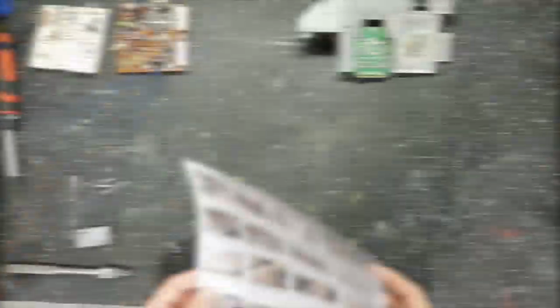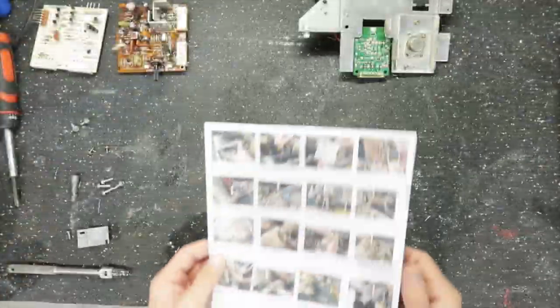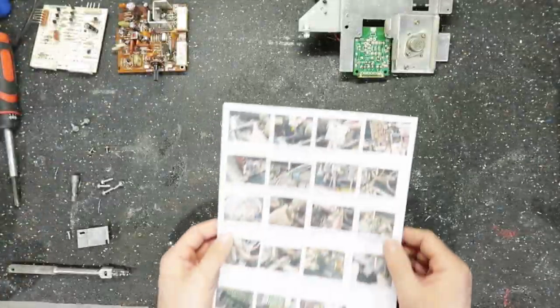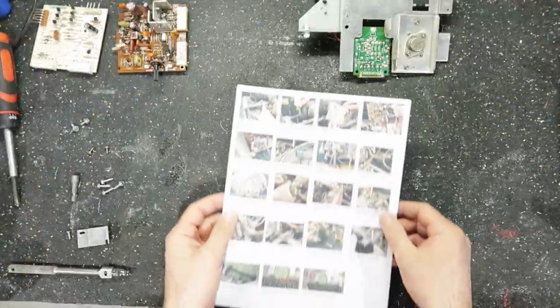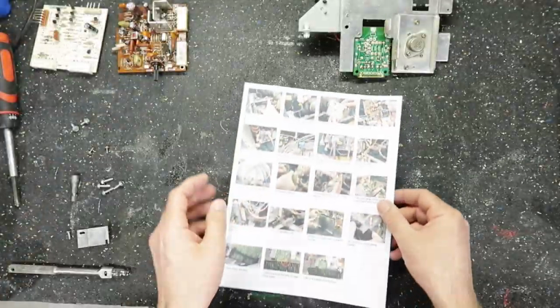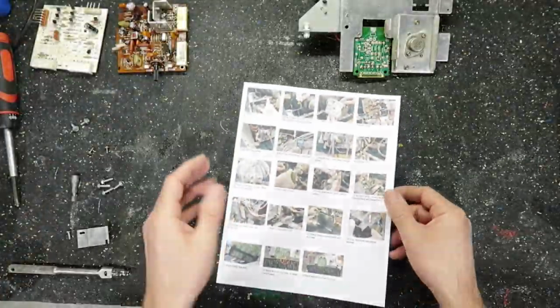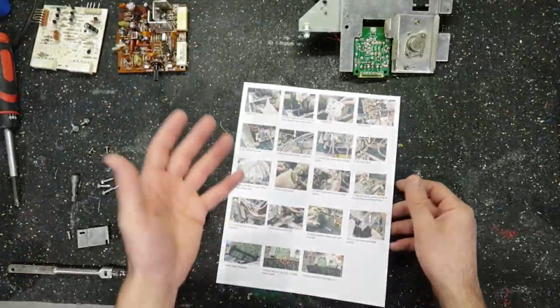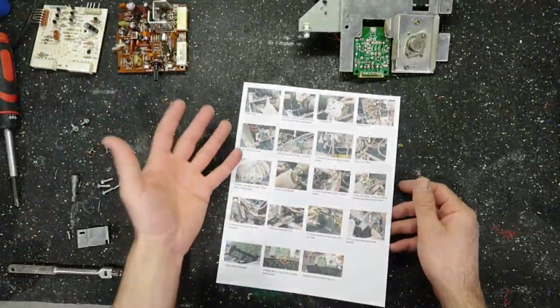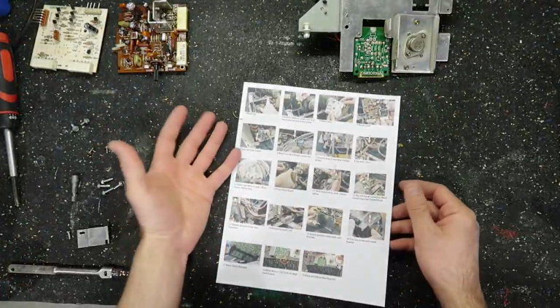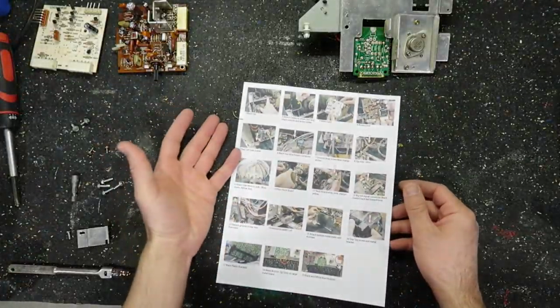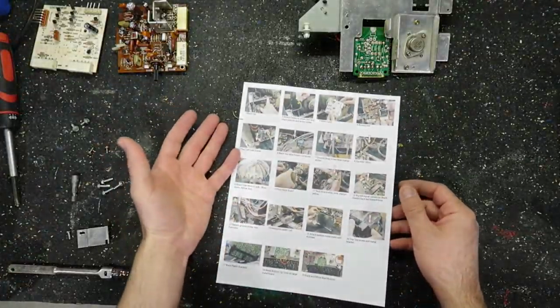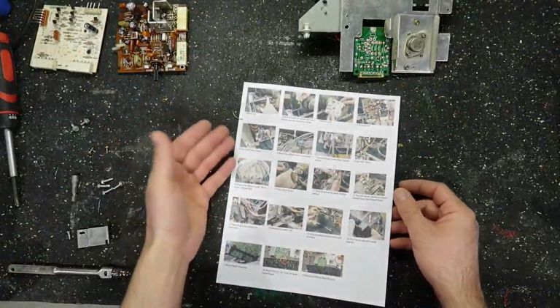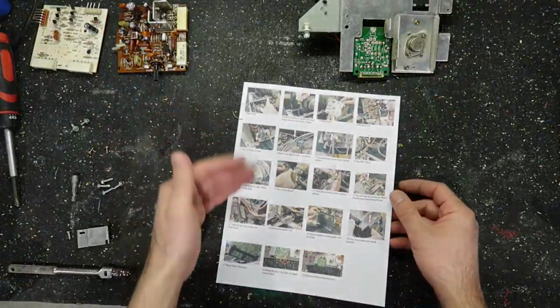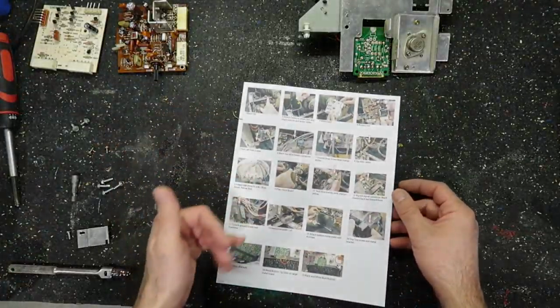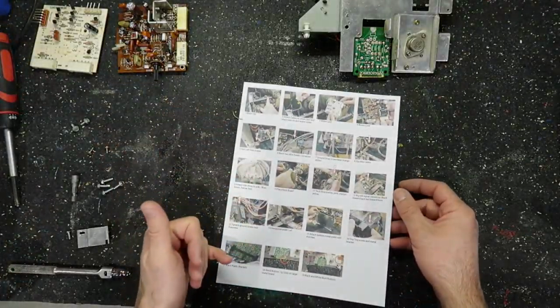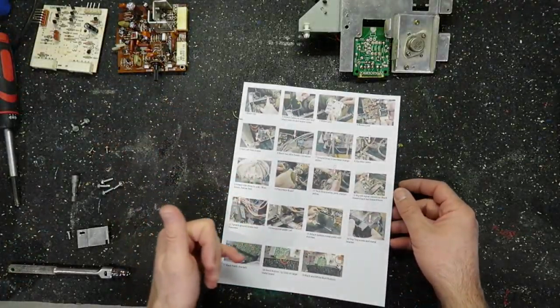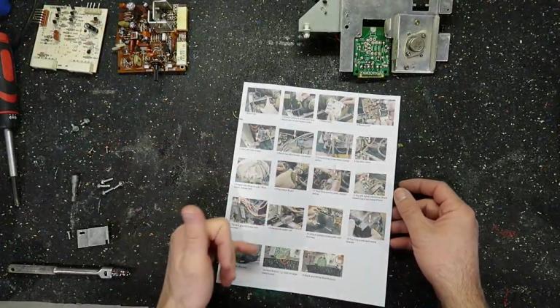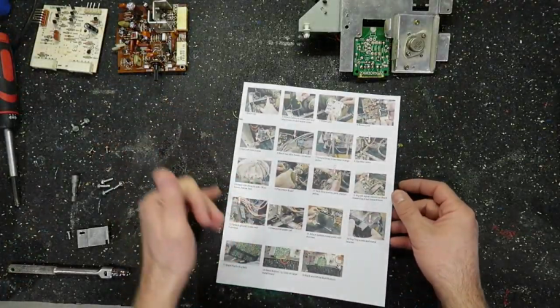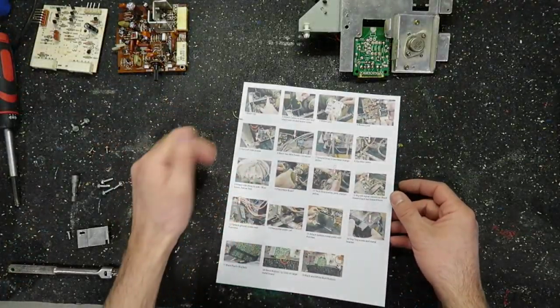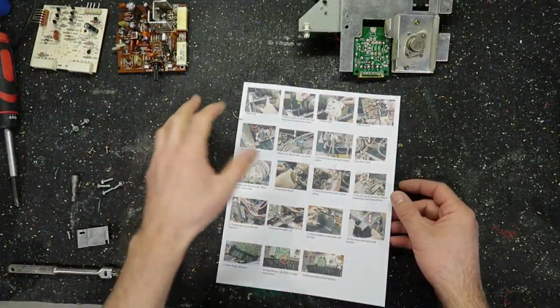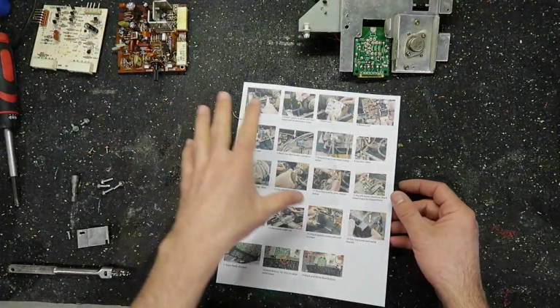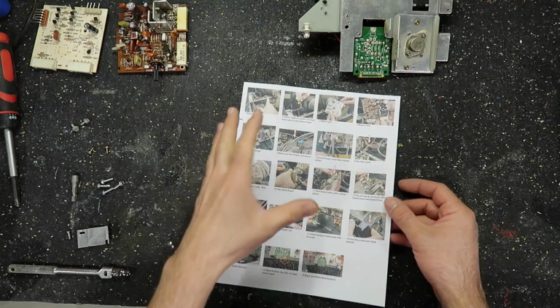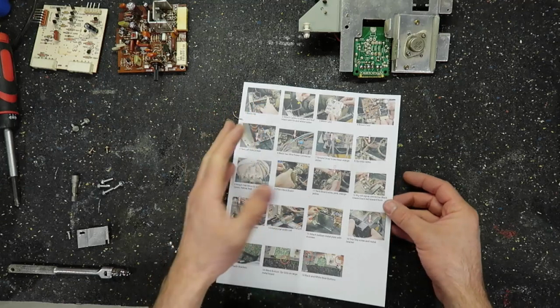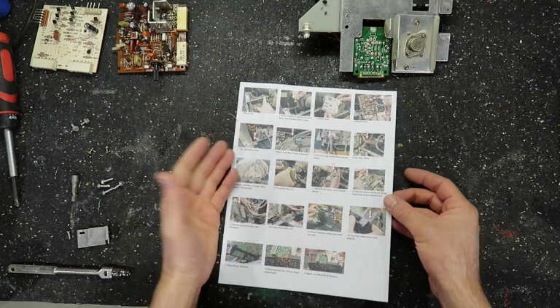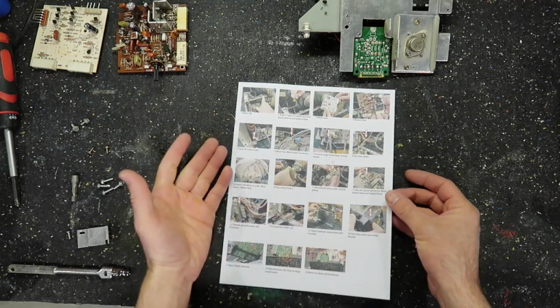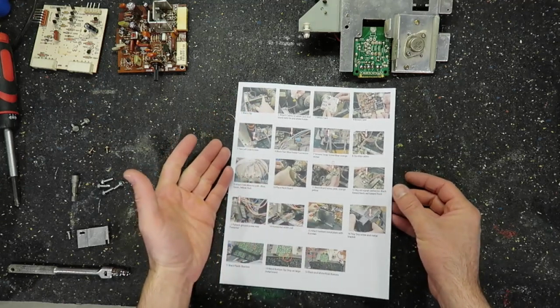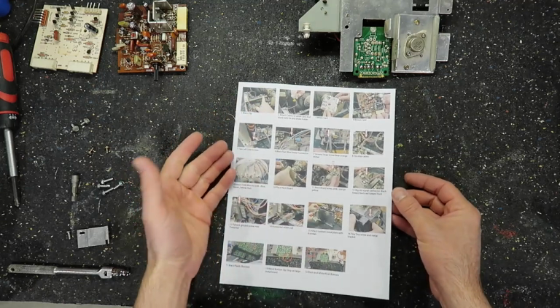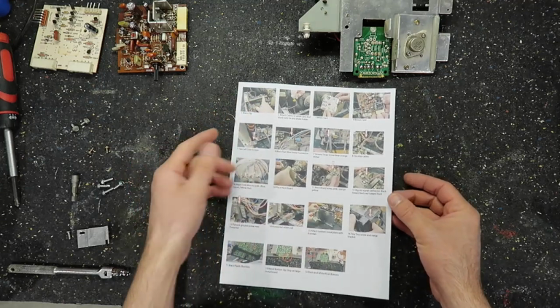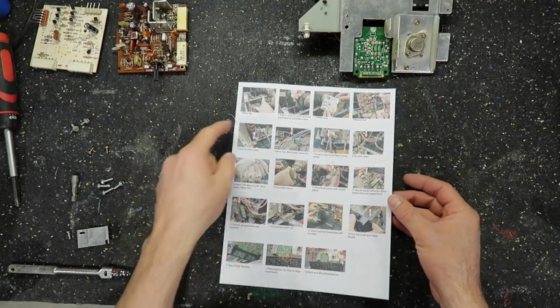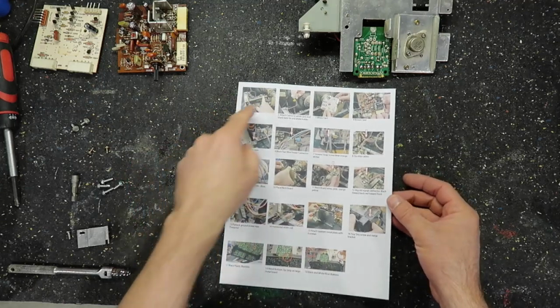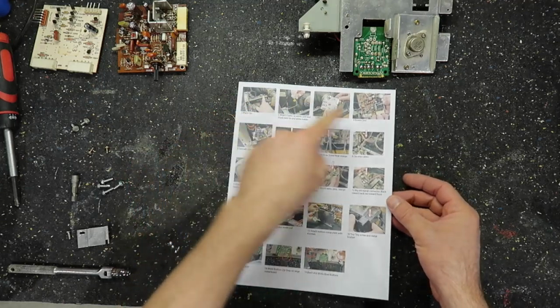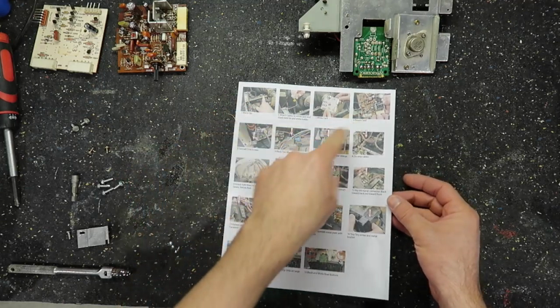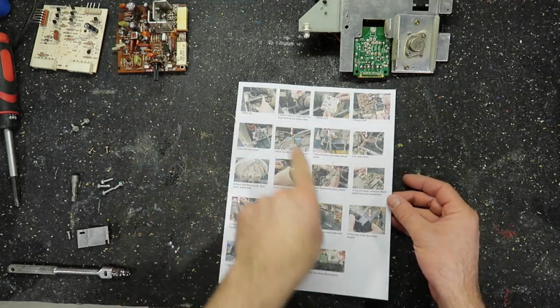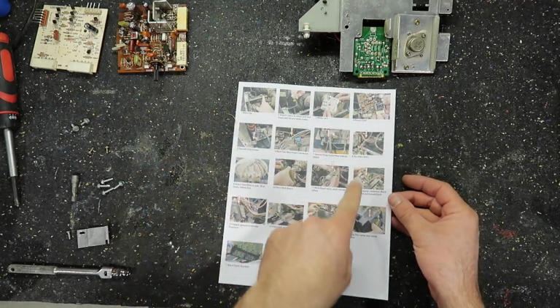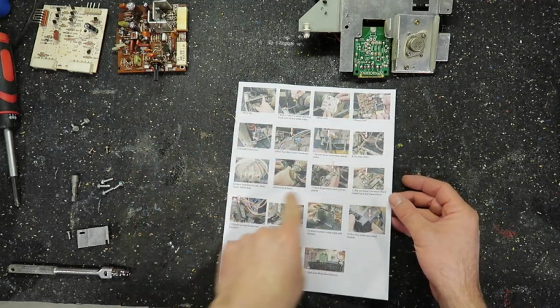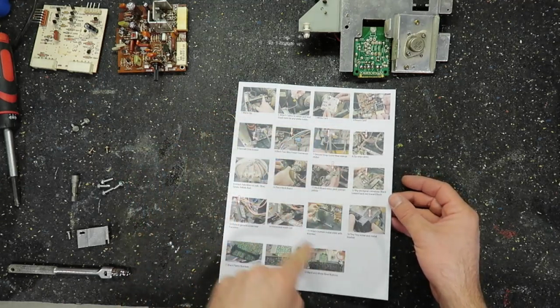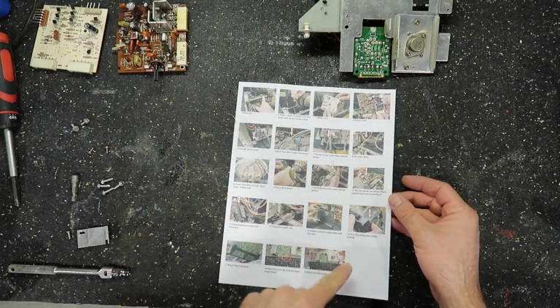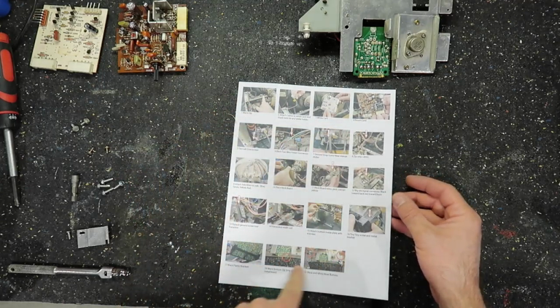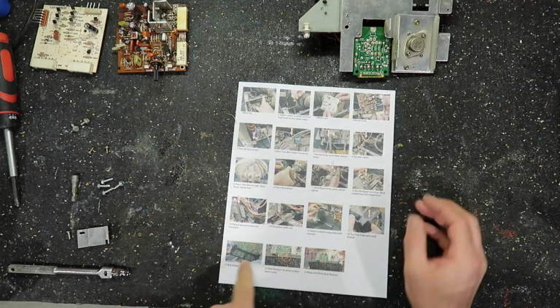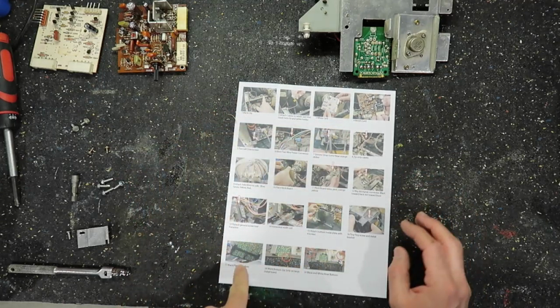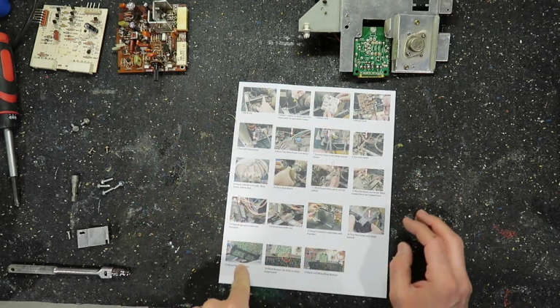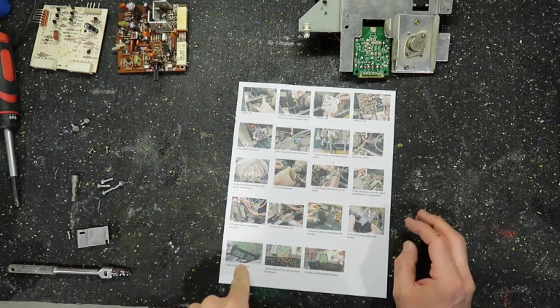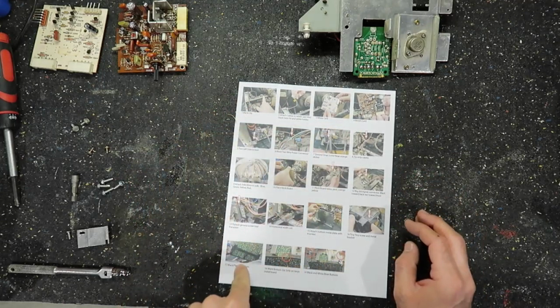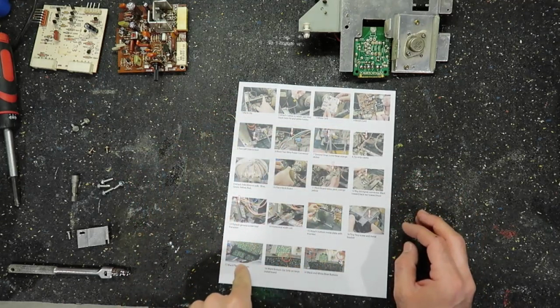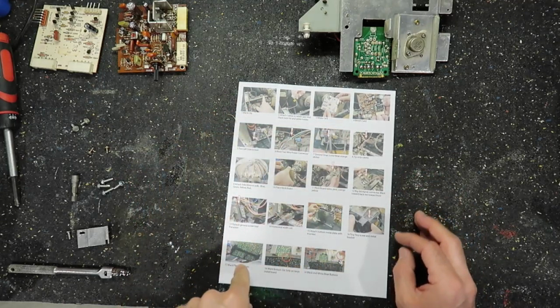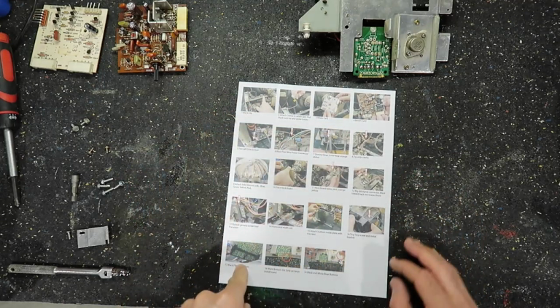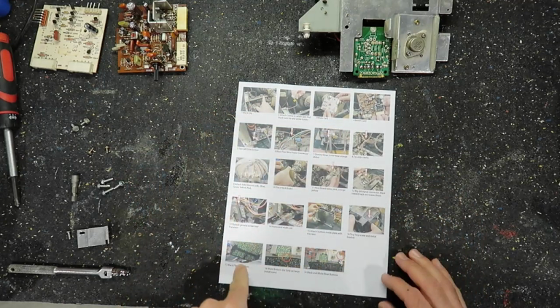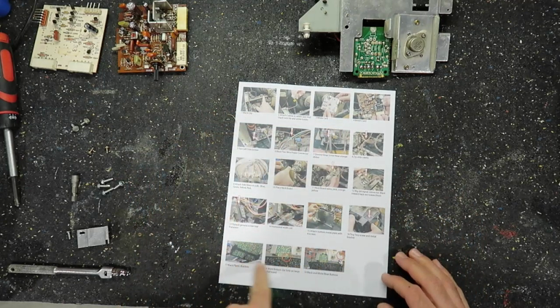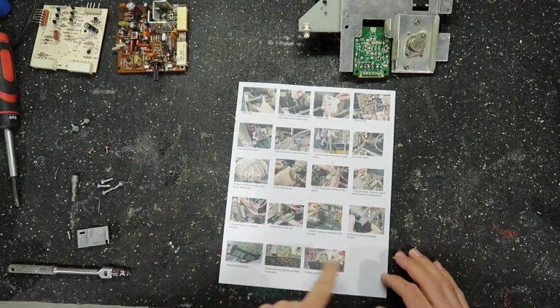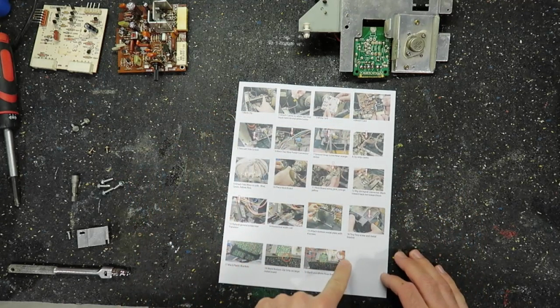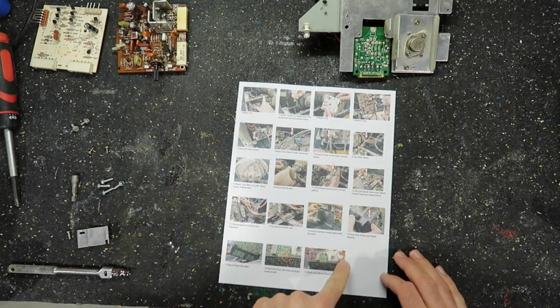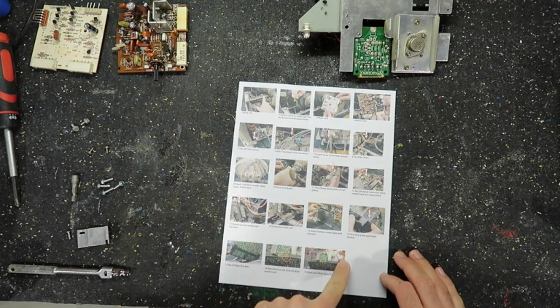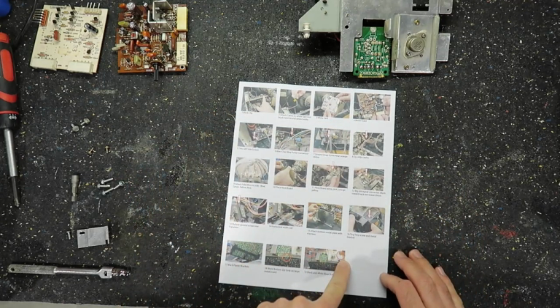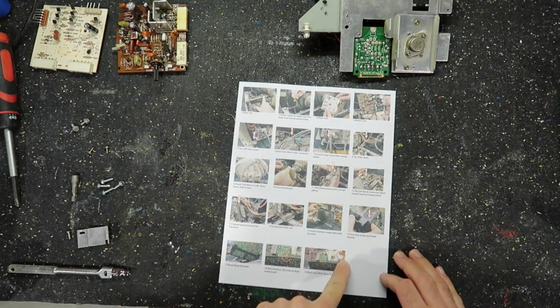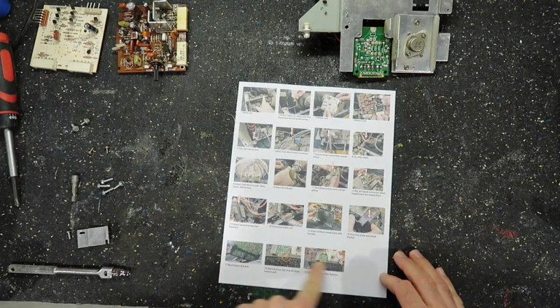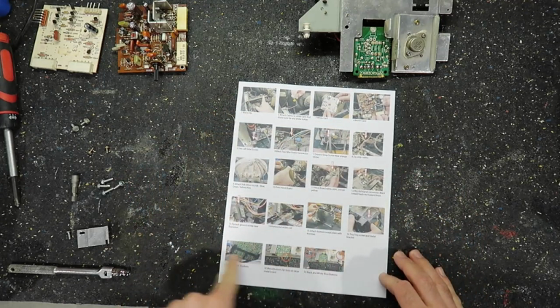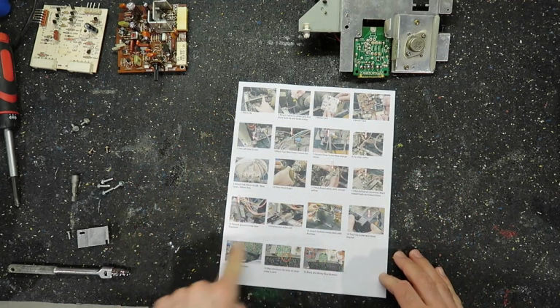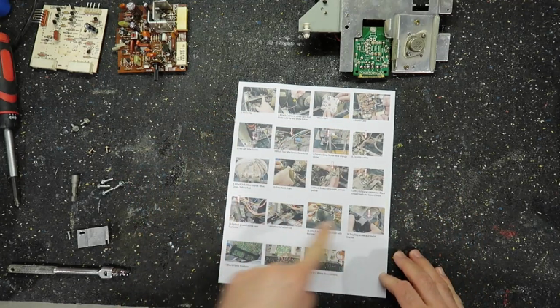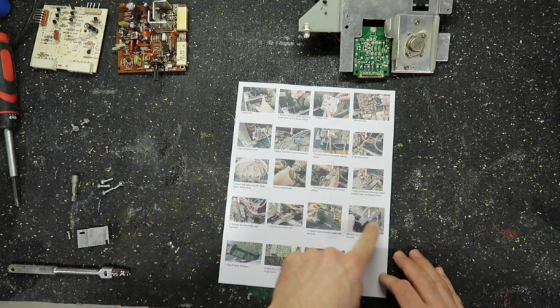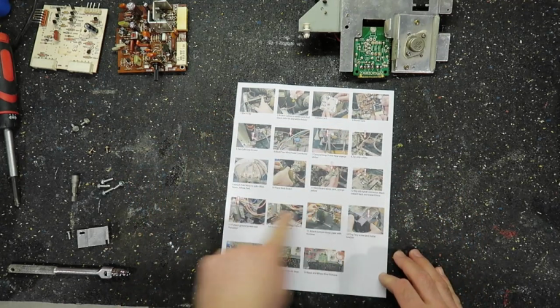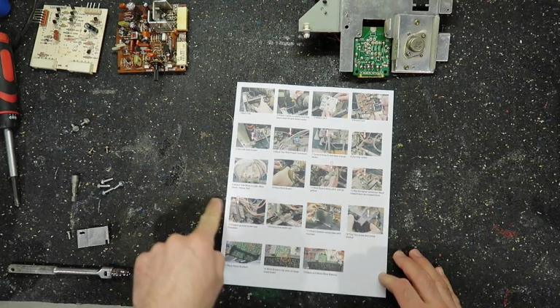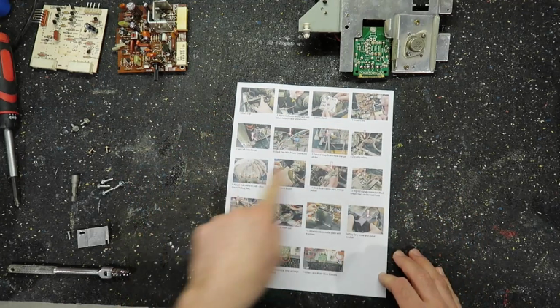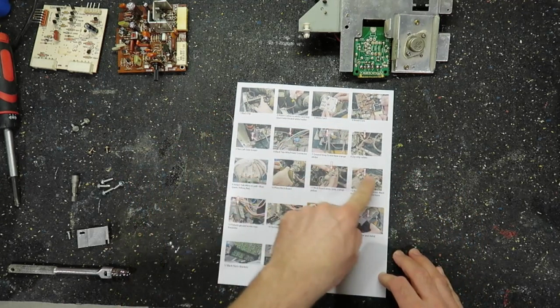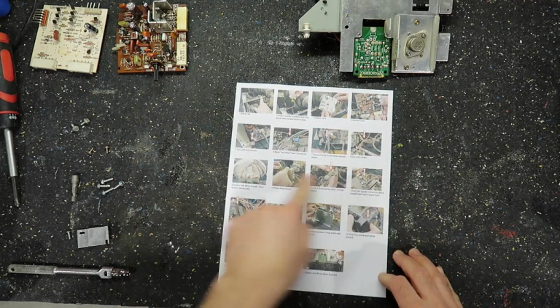There were so many of those joints that were bad — I did this row here and basically did all four of those as well. It's not worth looking for bad ones individually, just do all of them. There's even some bad joints here — my goodness. I'm going to inspect all these boards and we'll put it back together. There's a lot to put back together, so I went back in the old footage, took some snapshots, and made a little flow chart so we can work backwards.